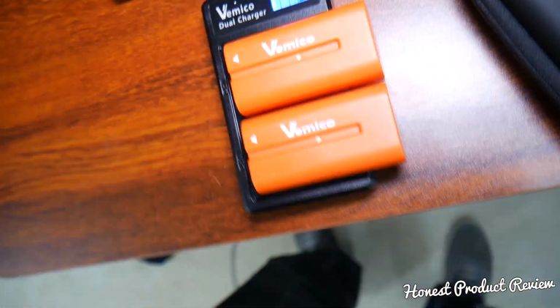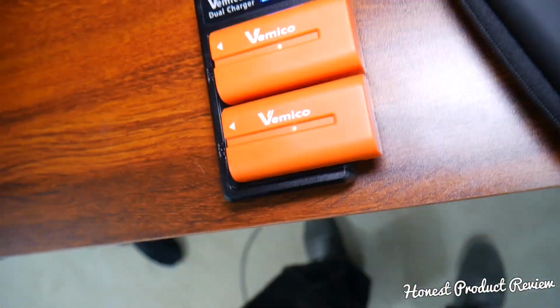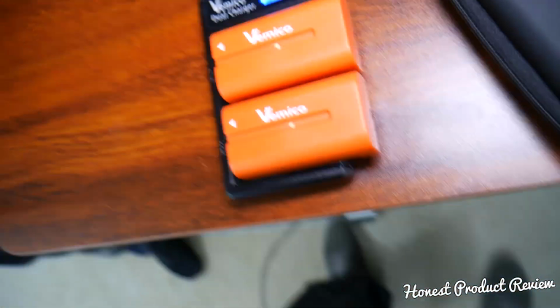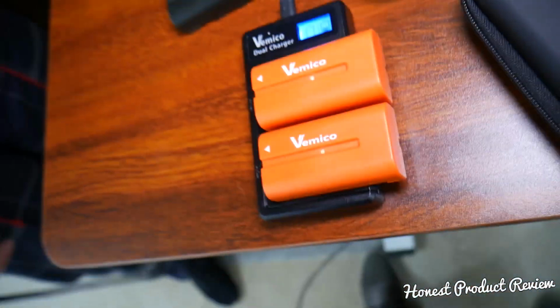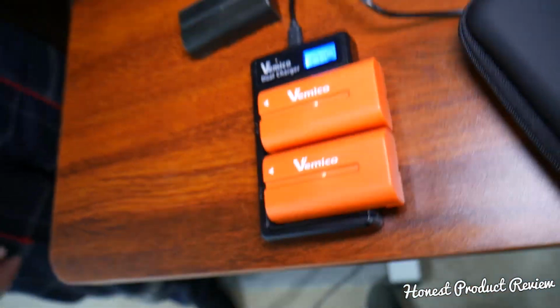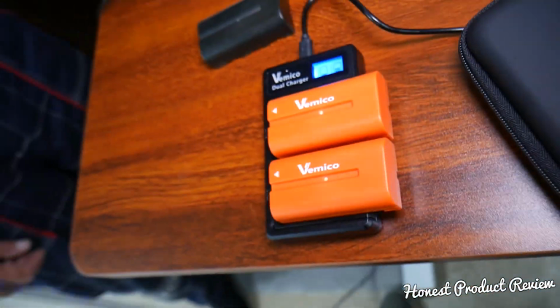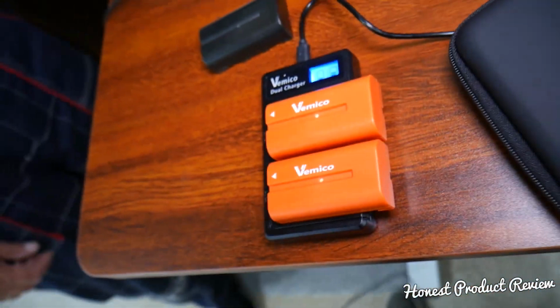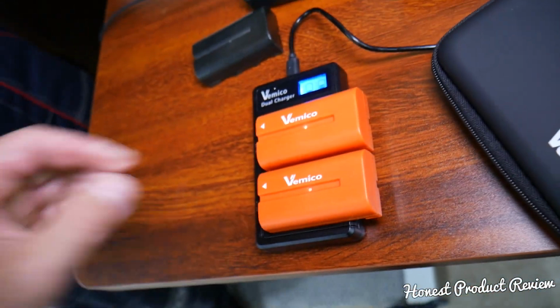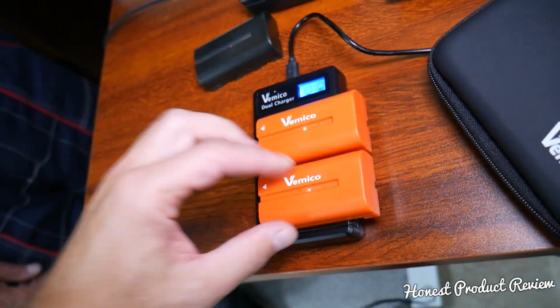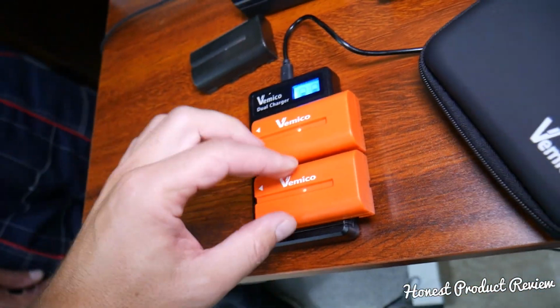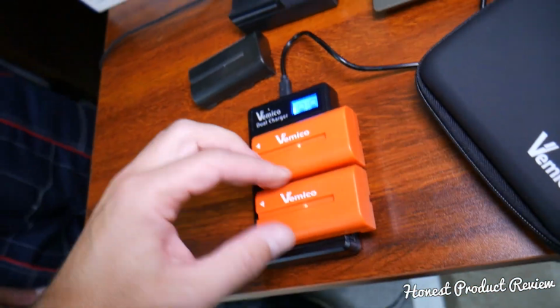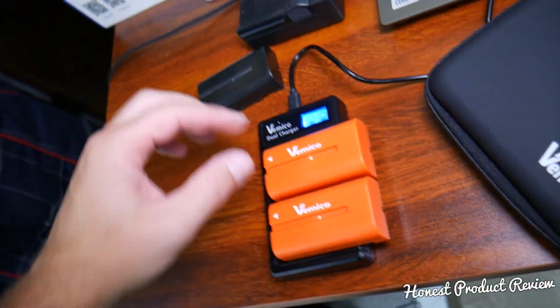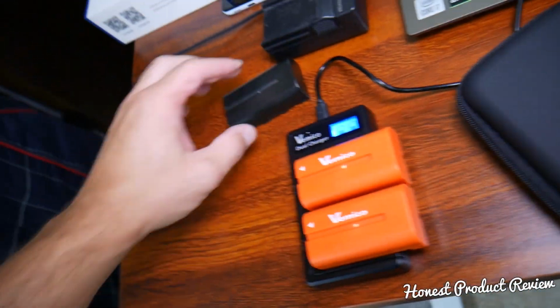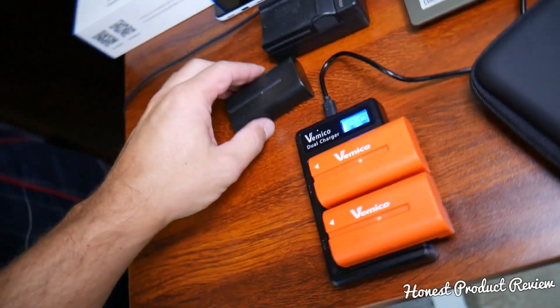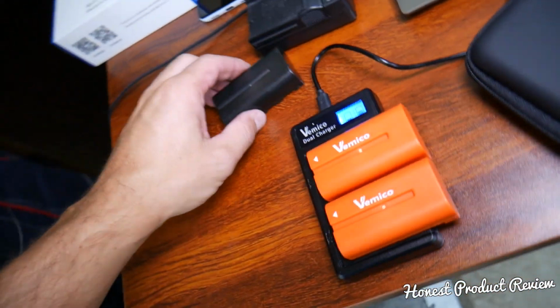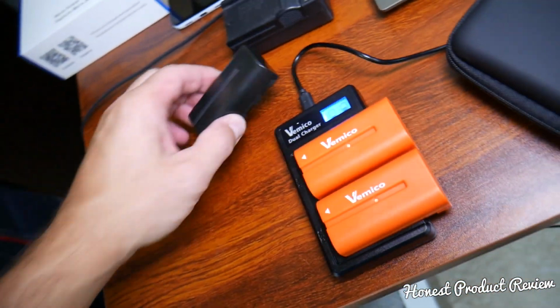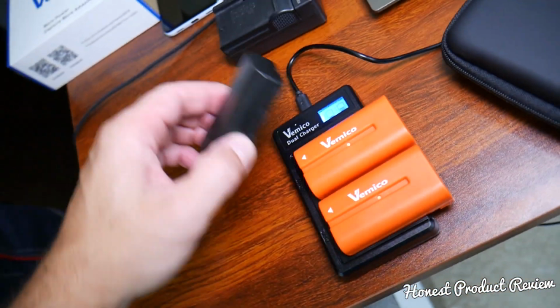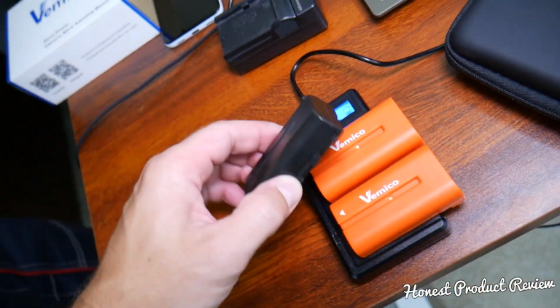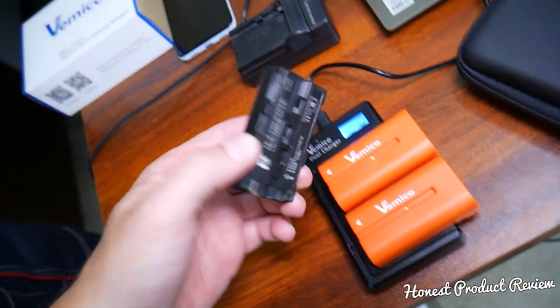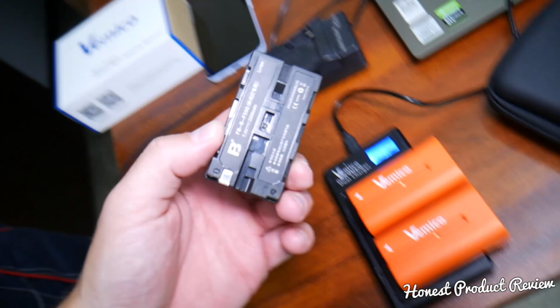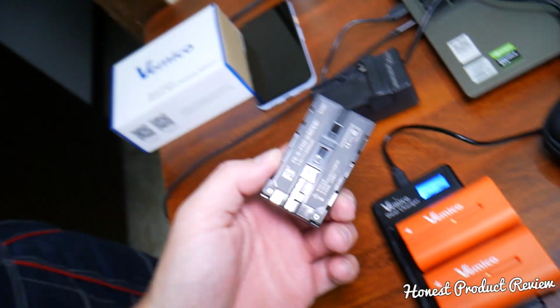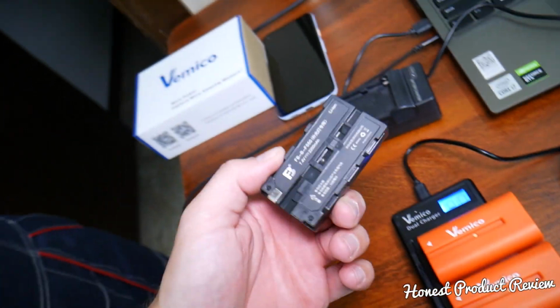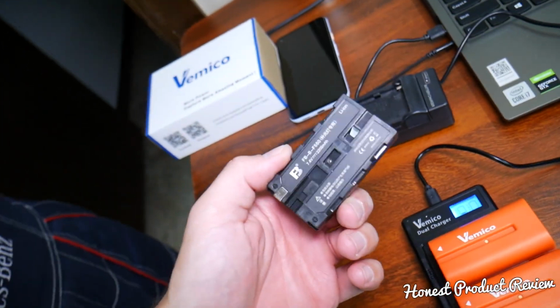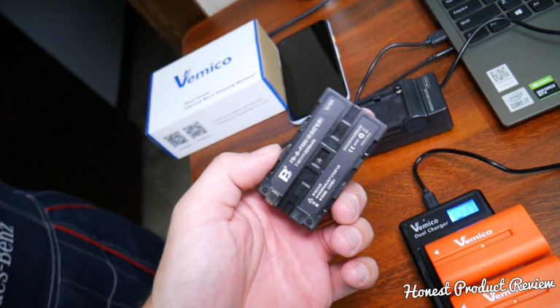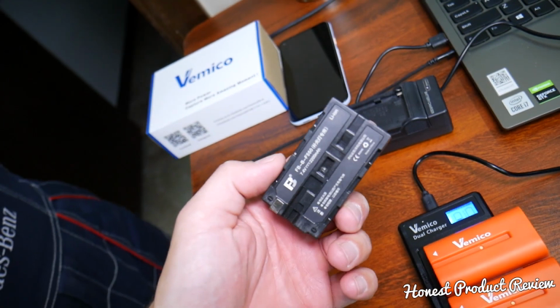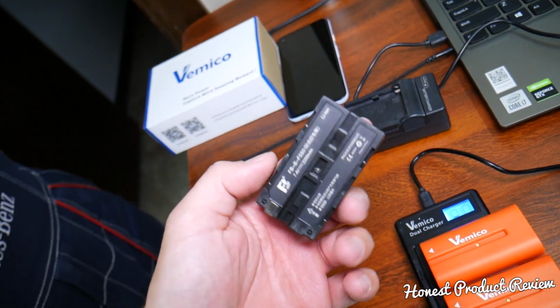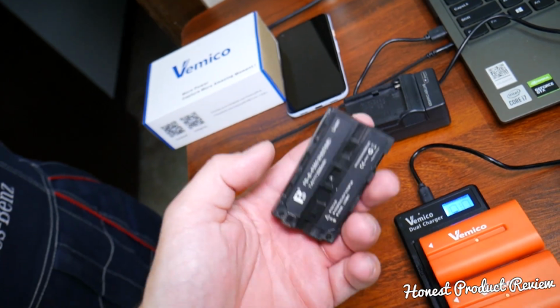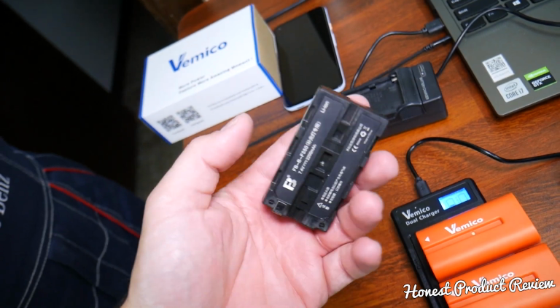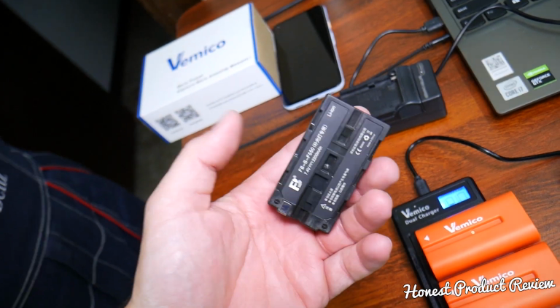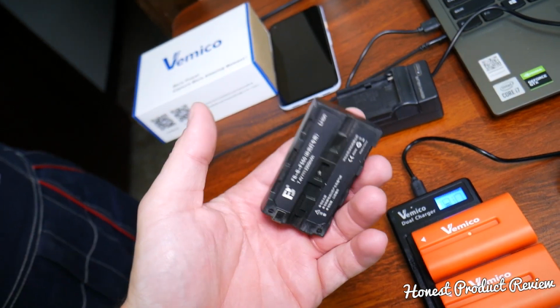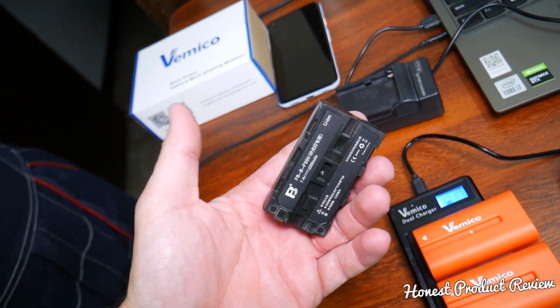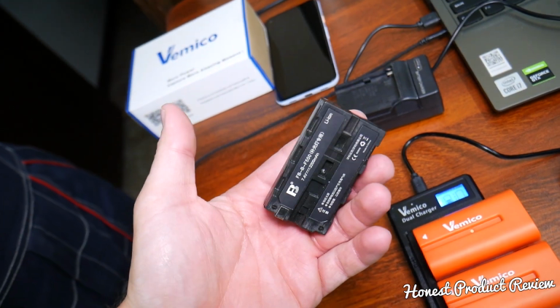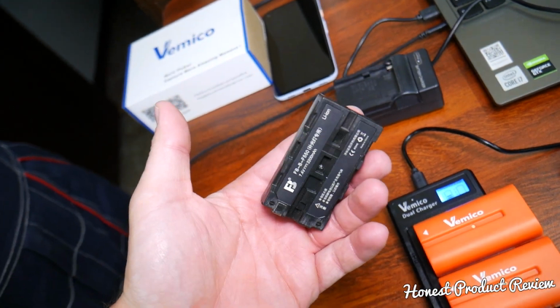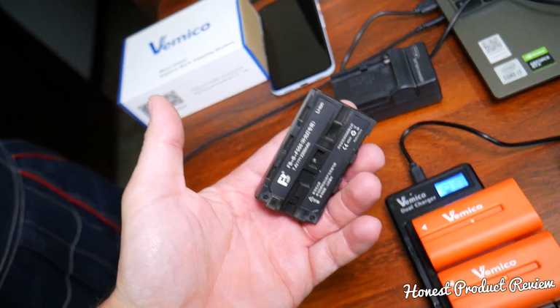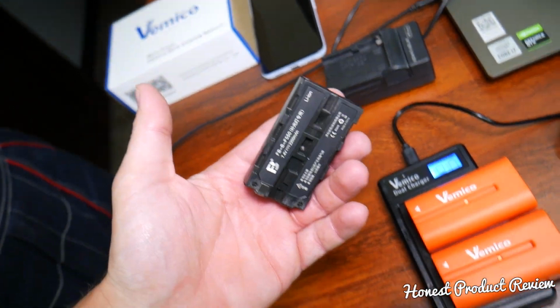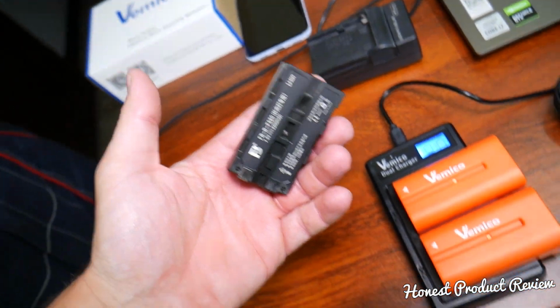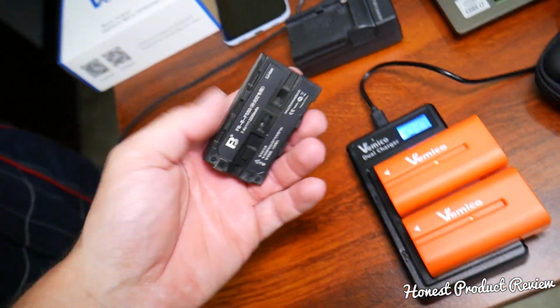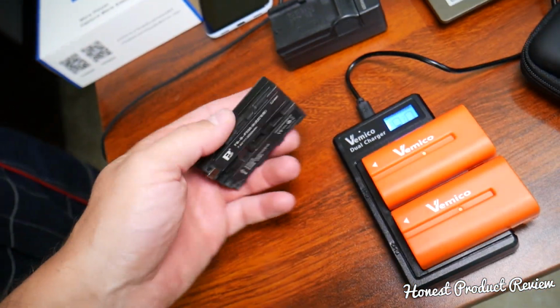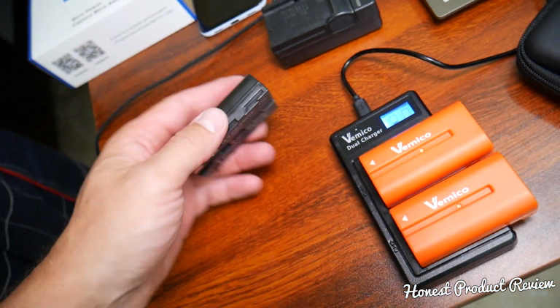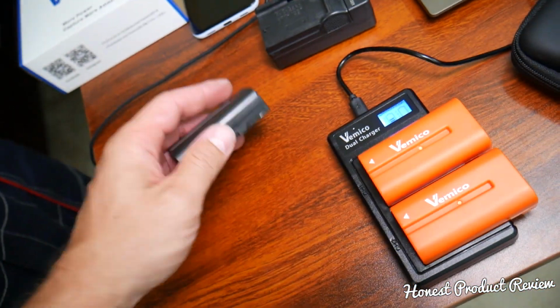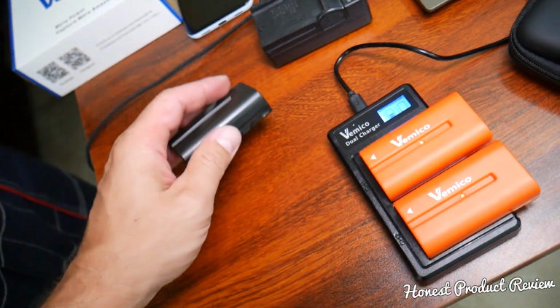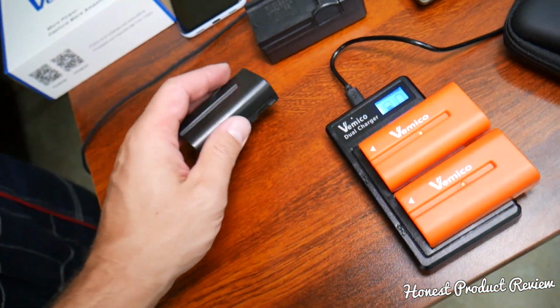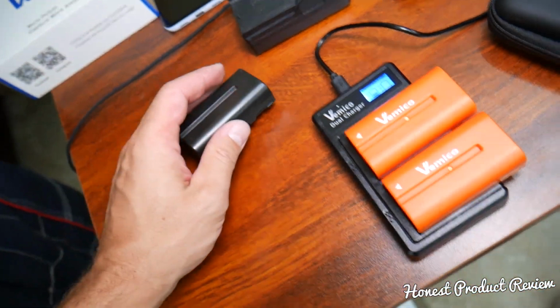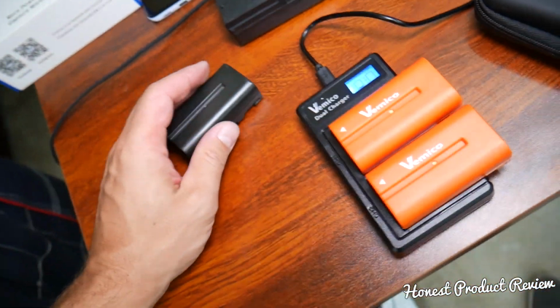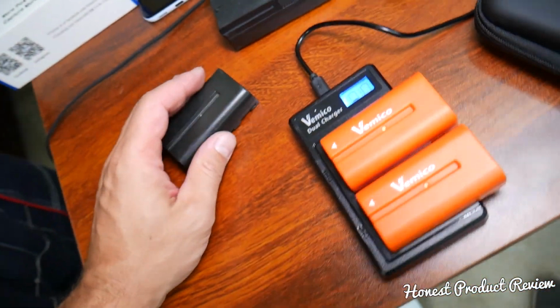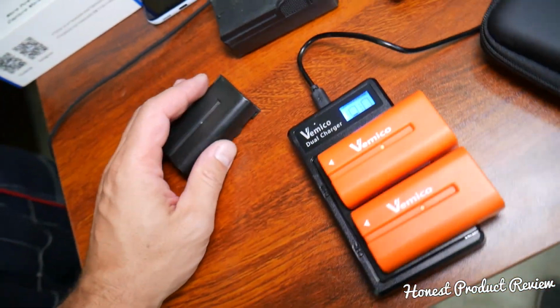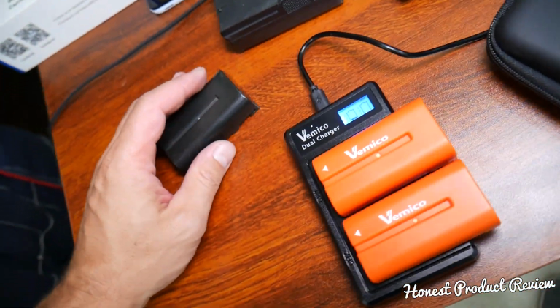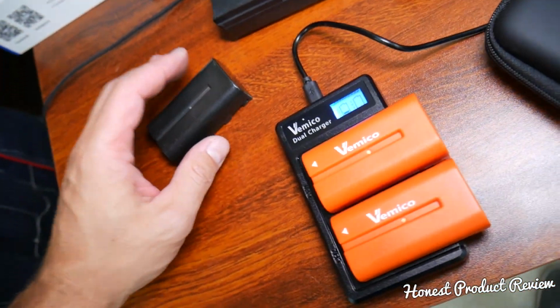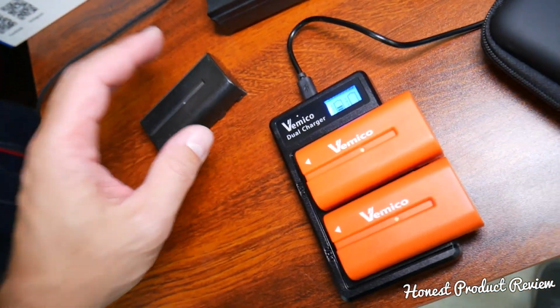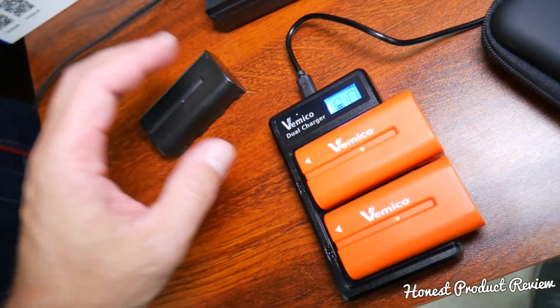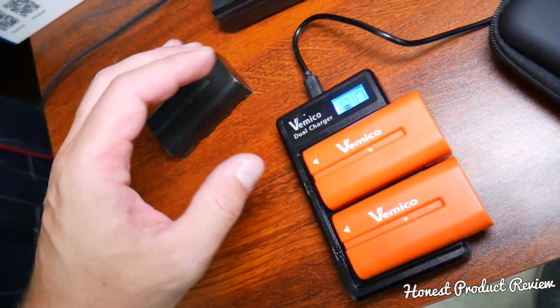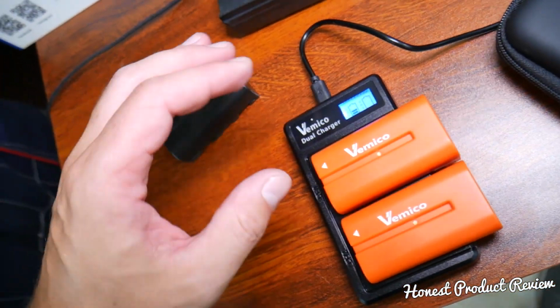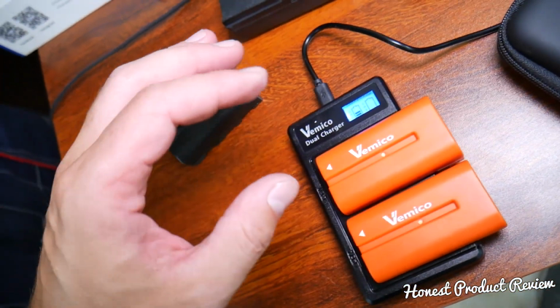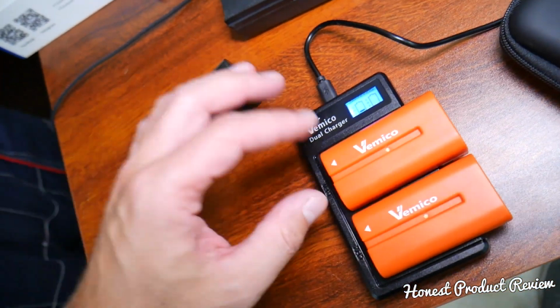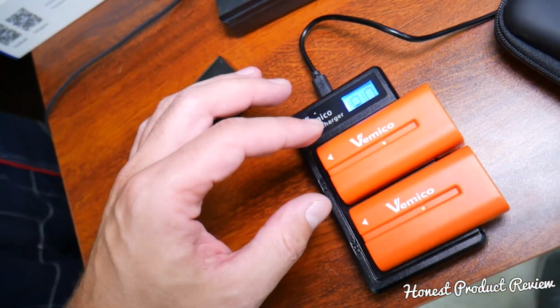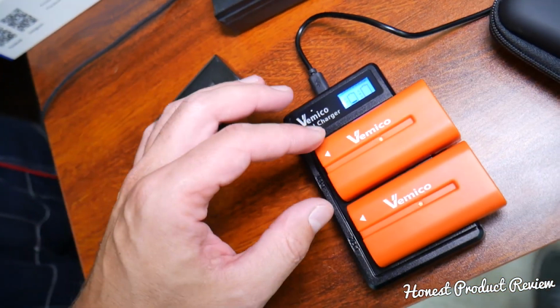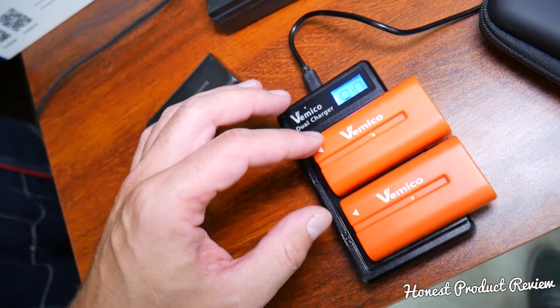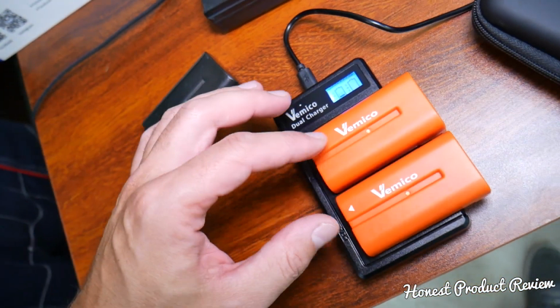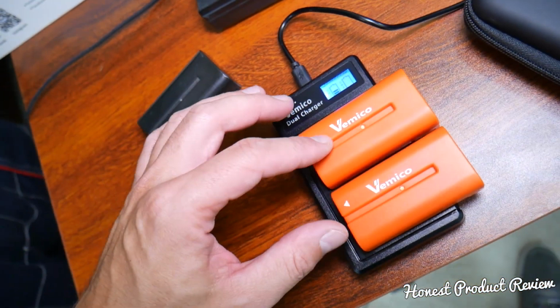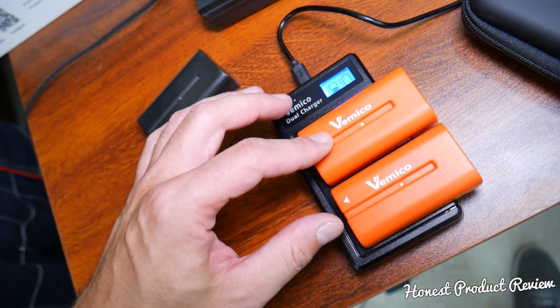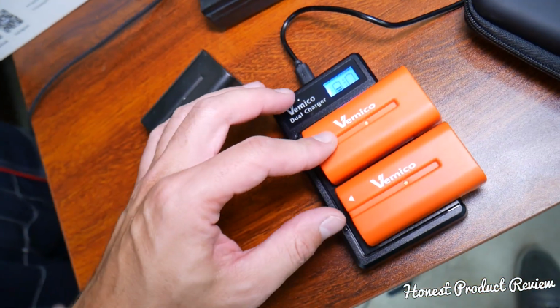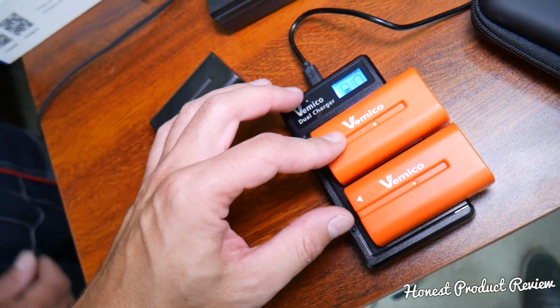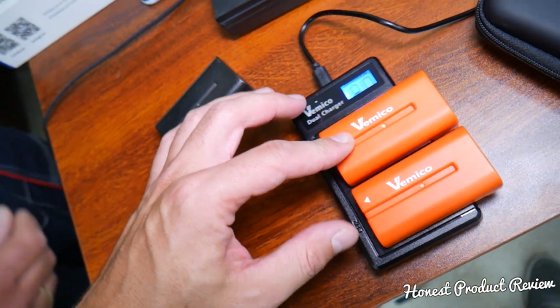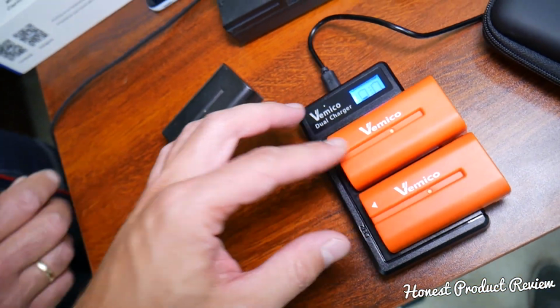Those batteries last about twice as long as the original battery. They're practically amazing - I love them.